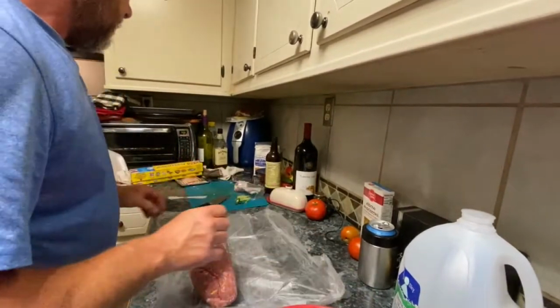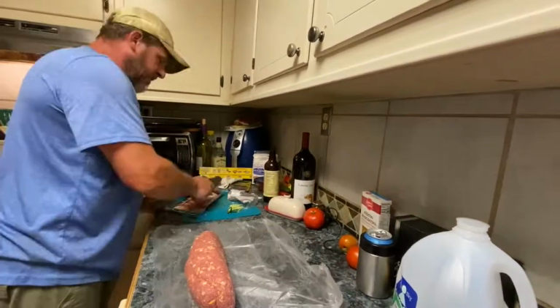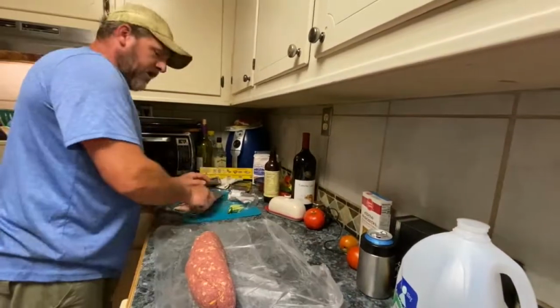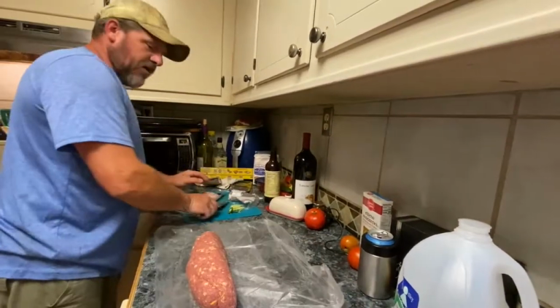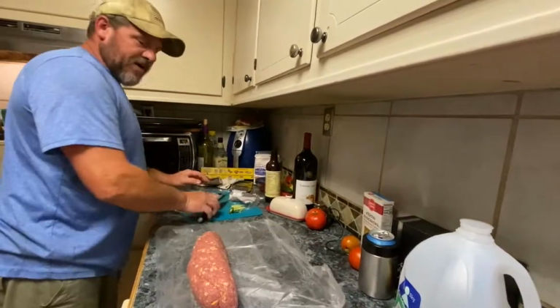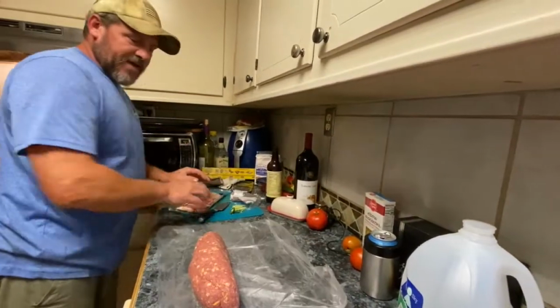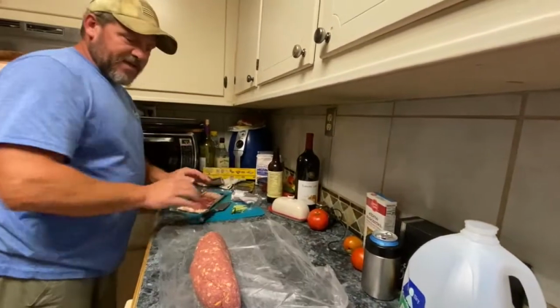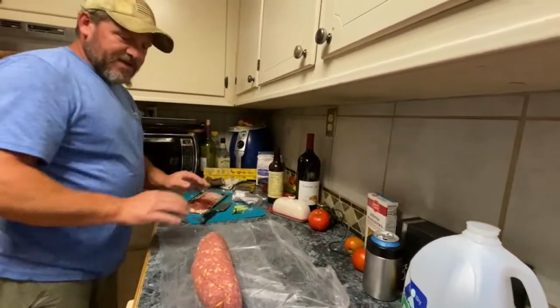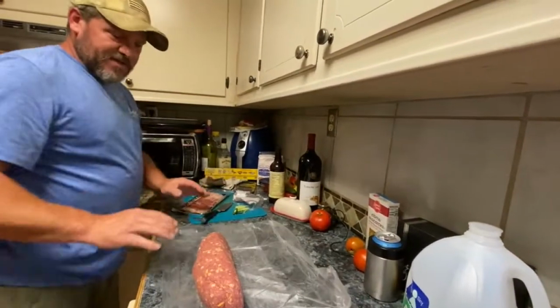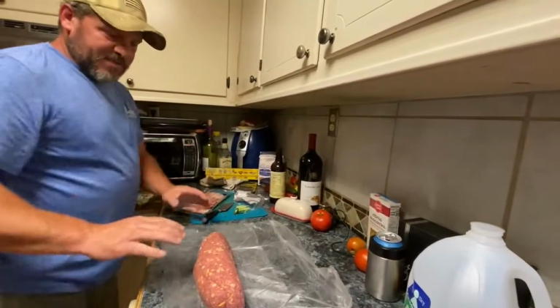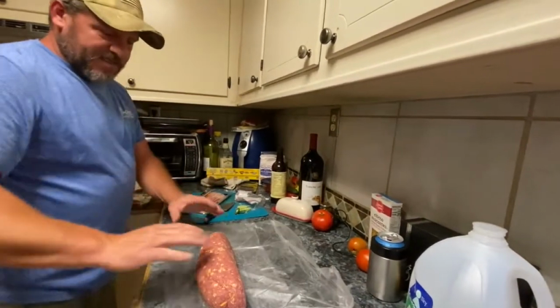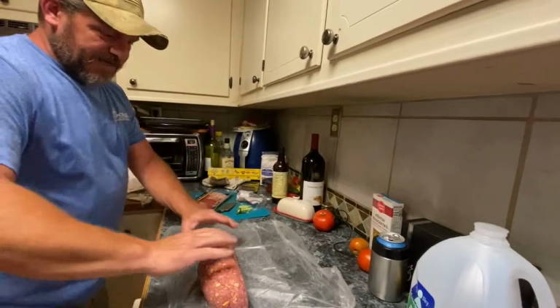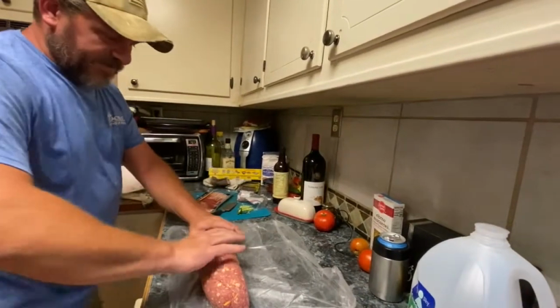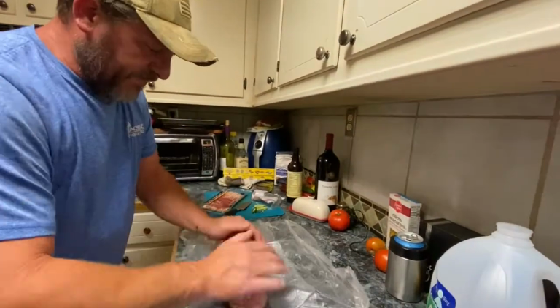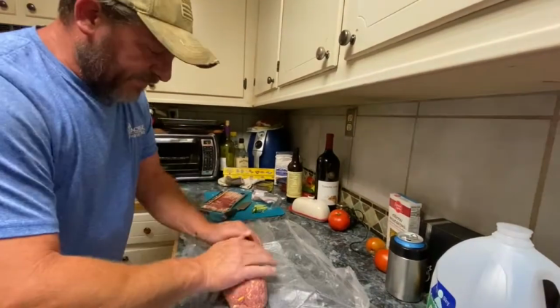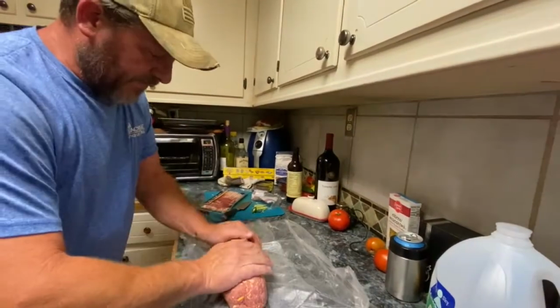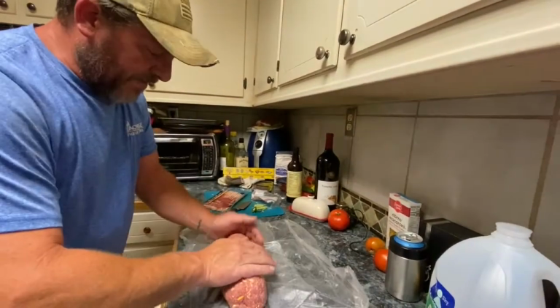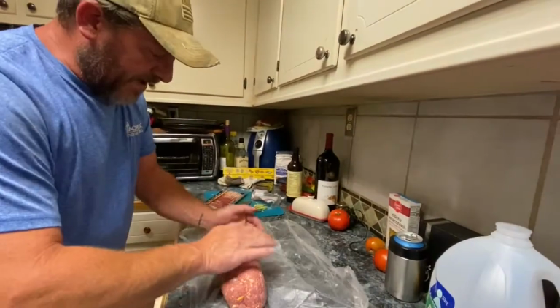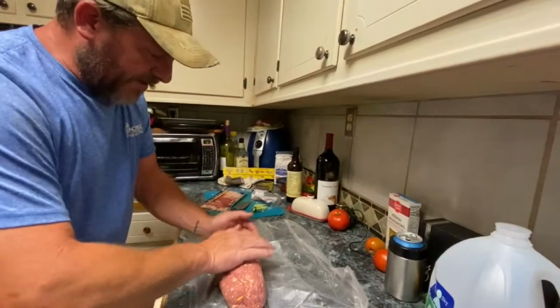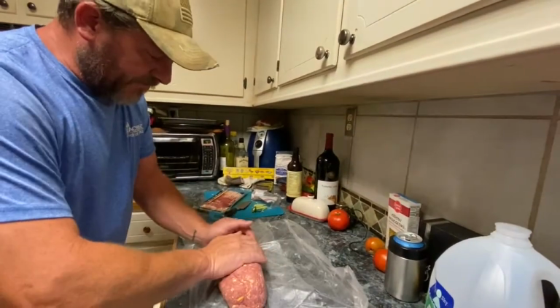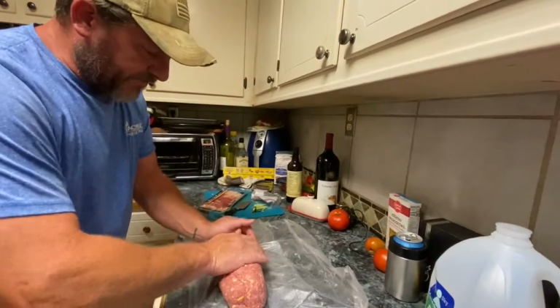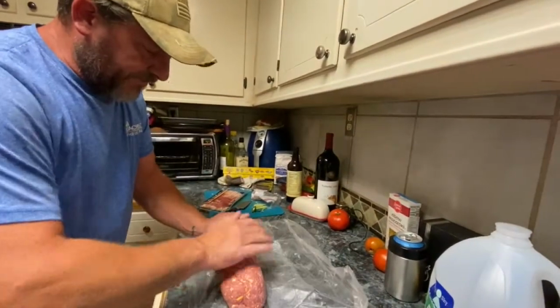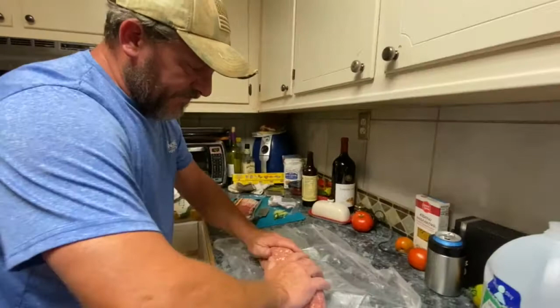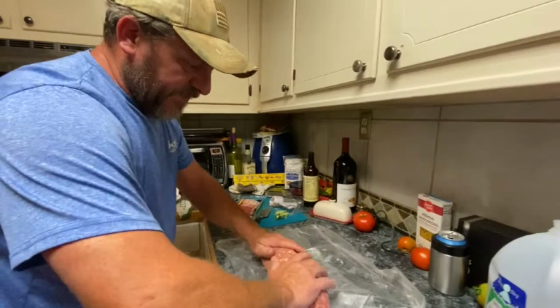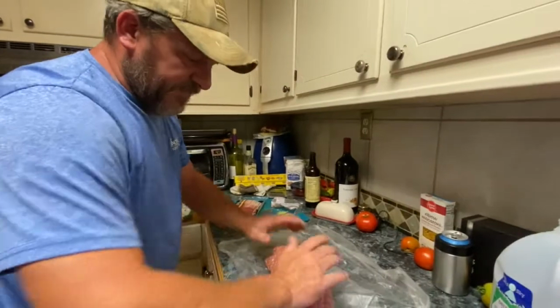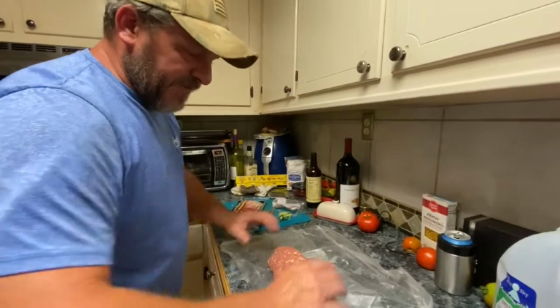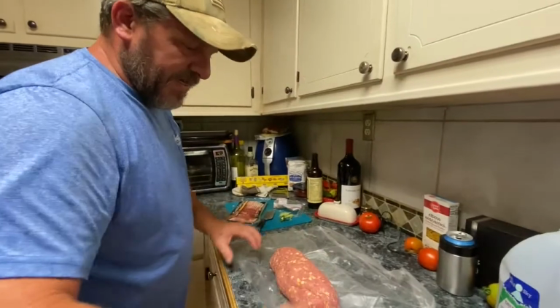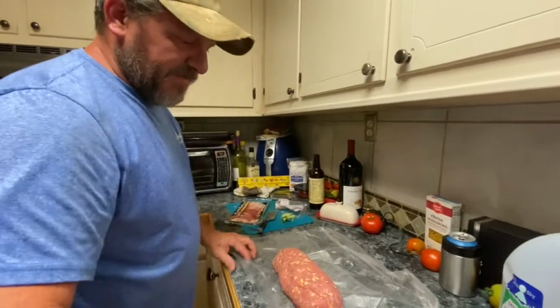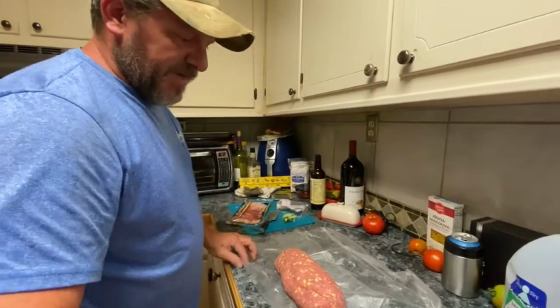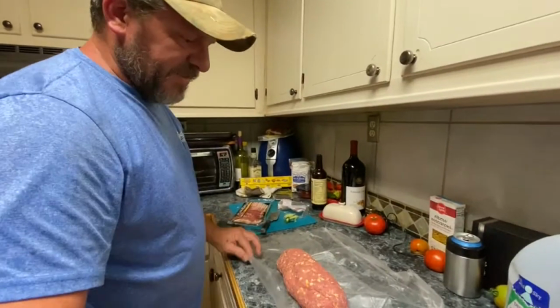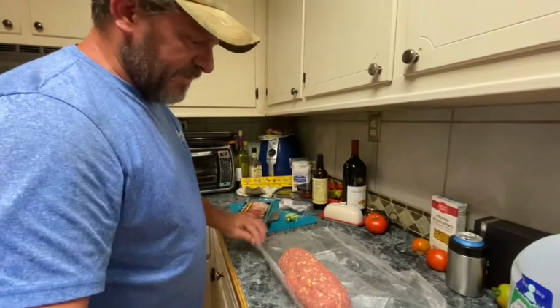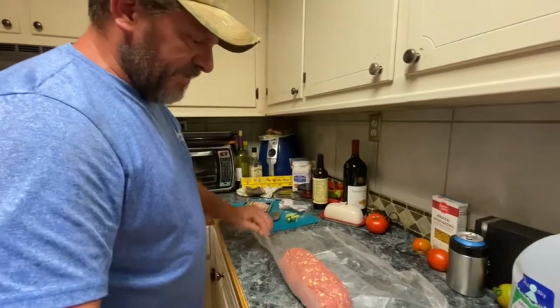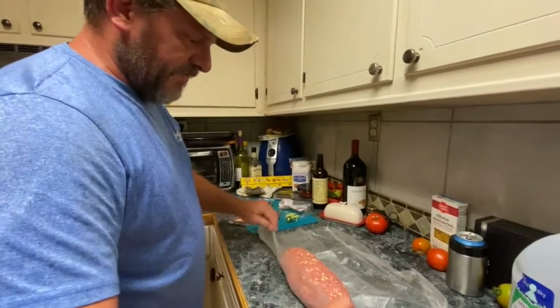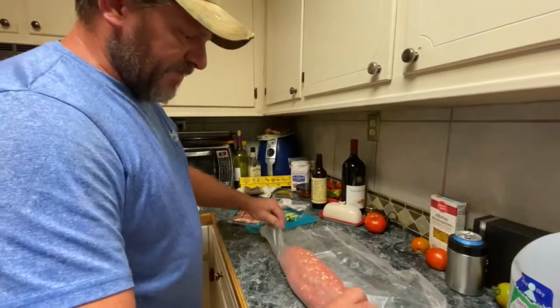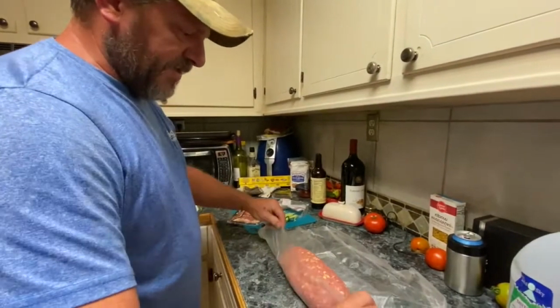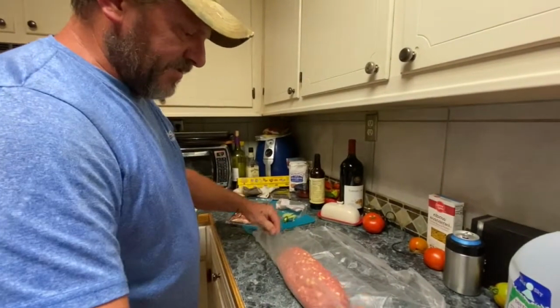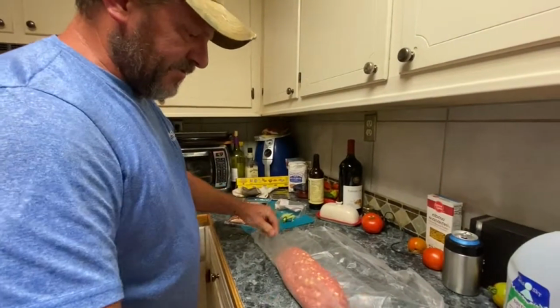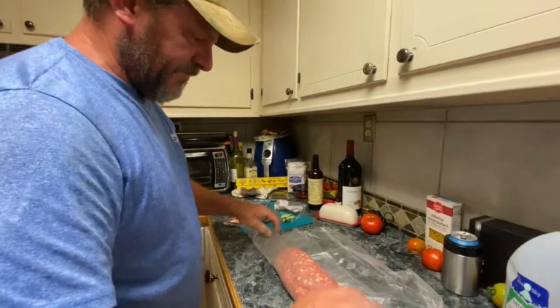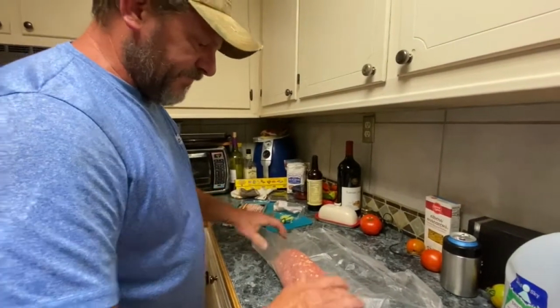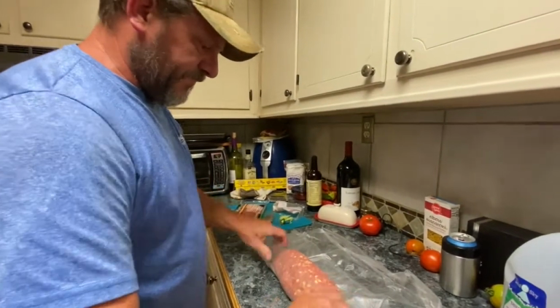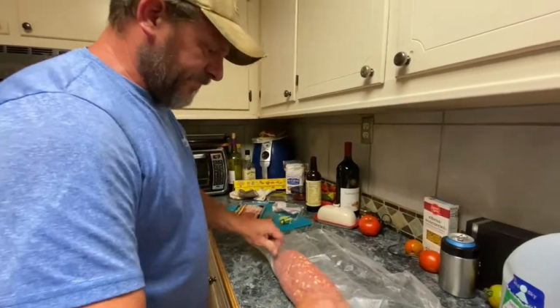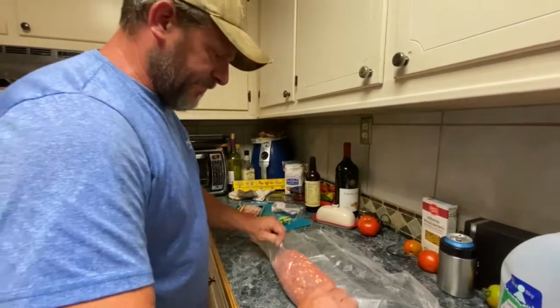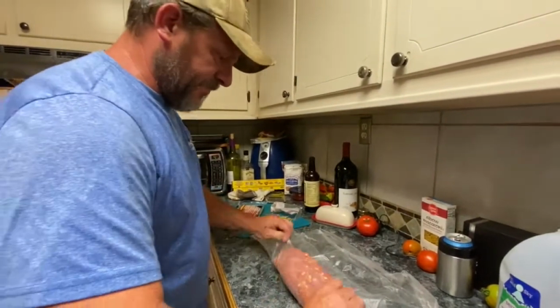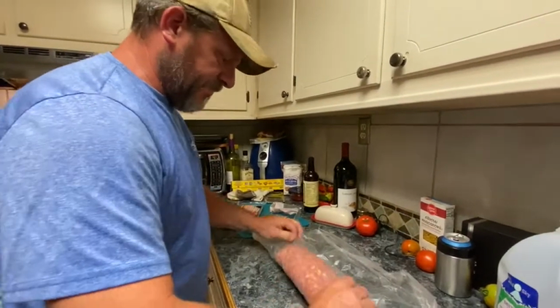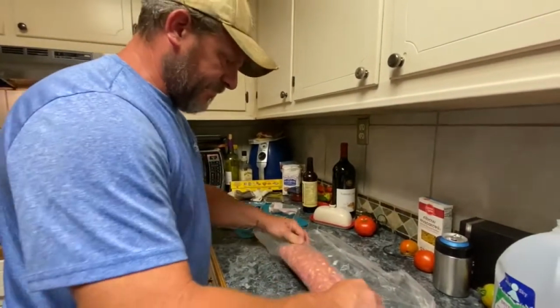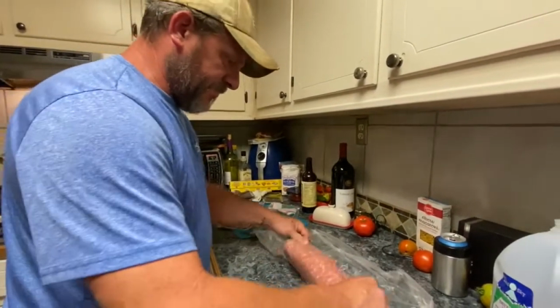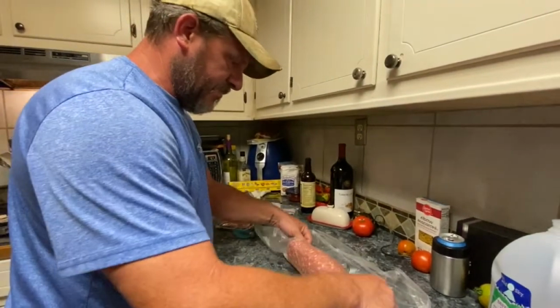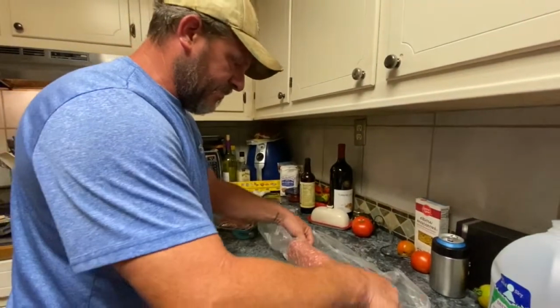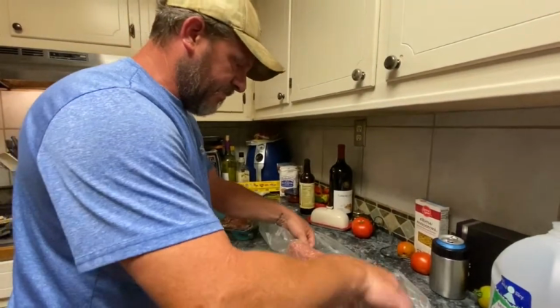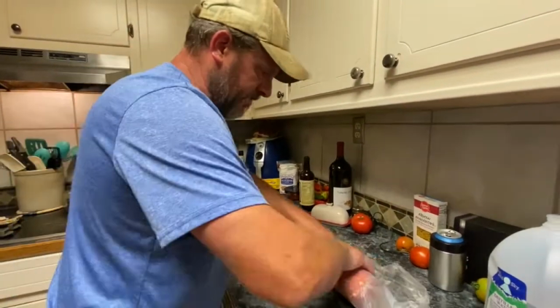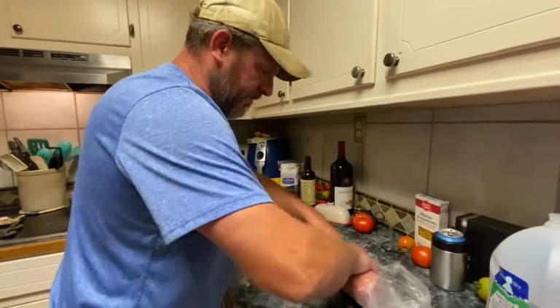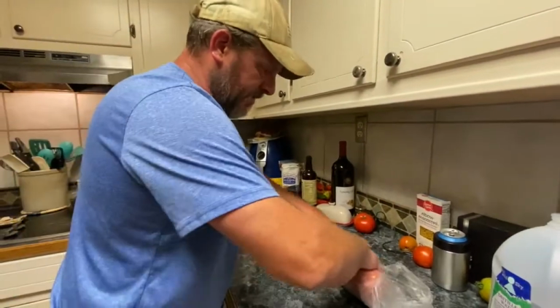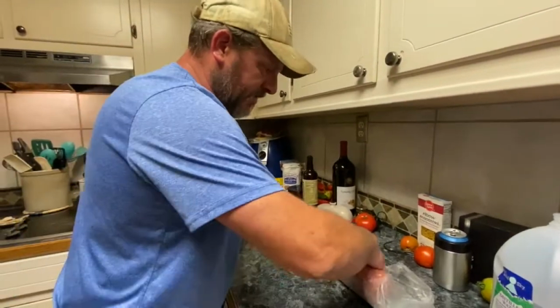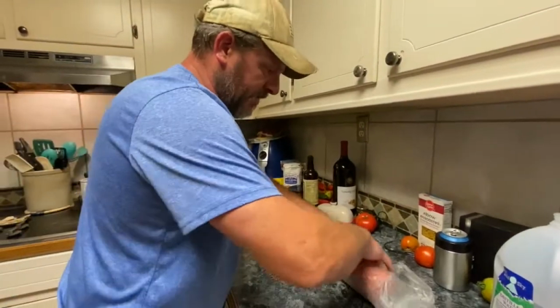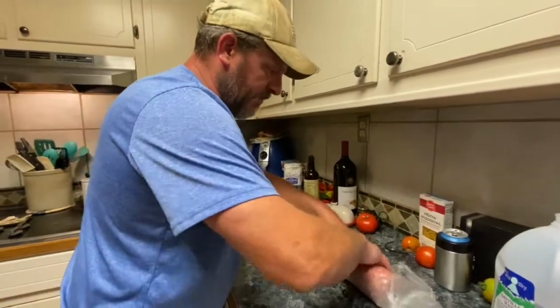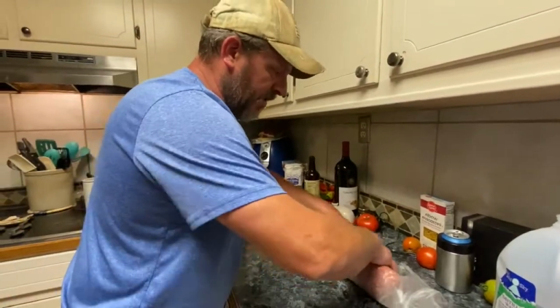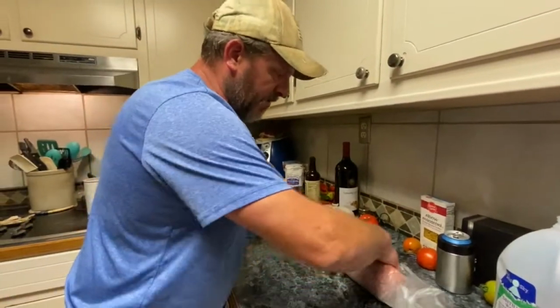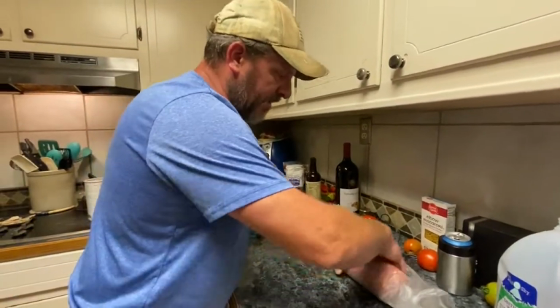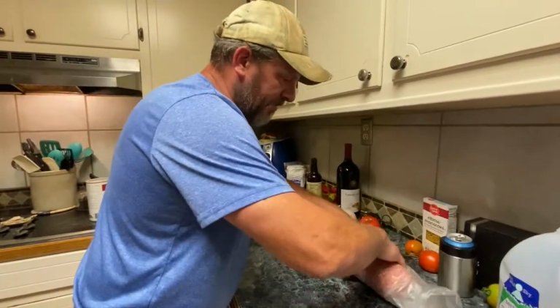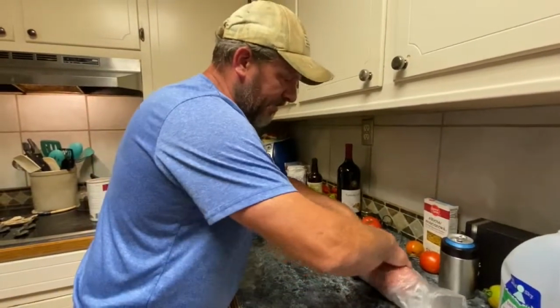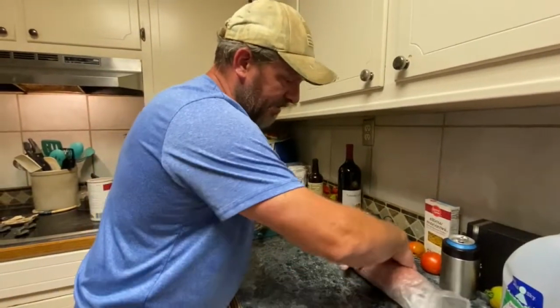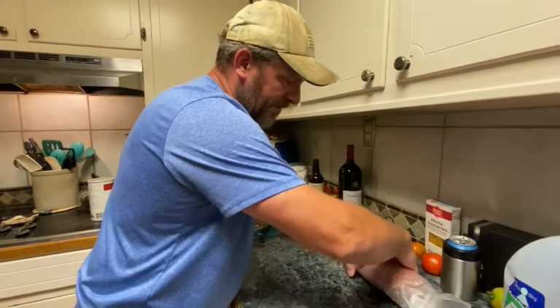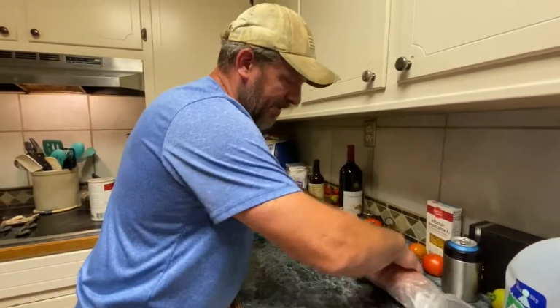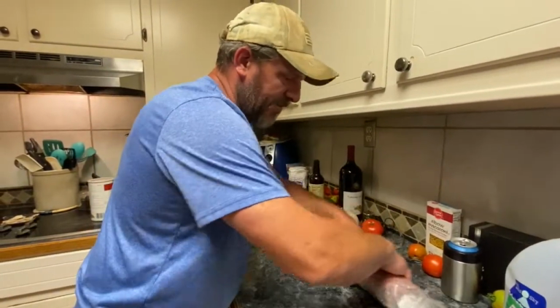Let this sit for about 15 minutes in the freezer, then roll it up in your paper.